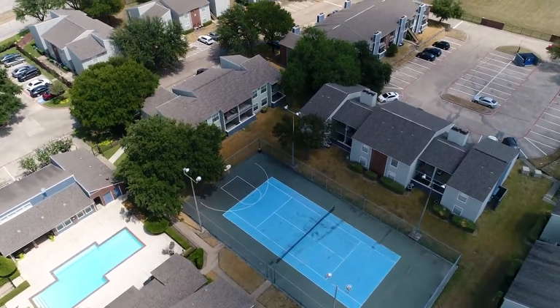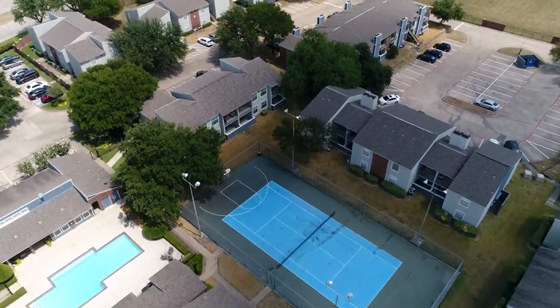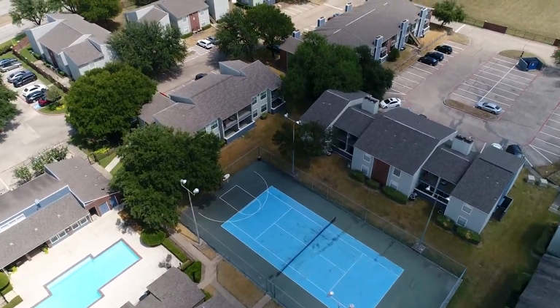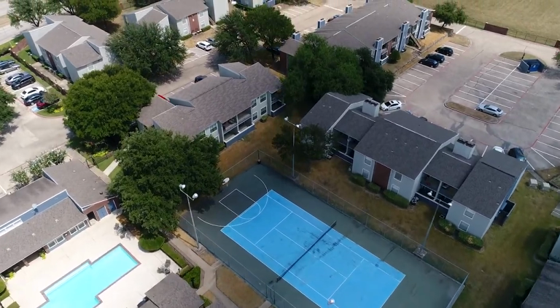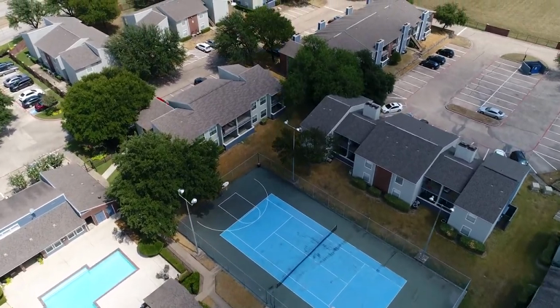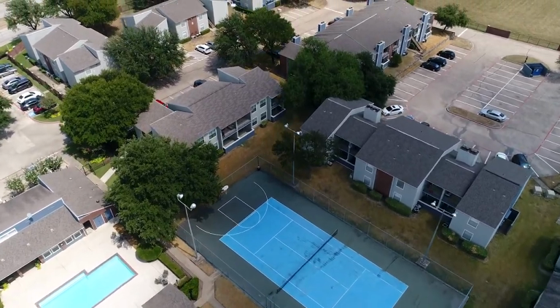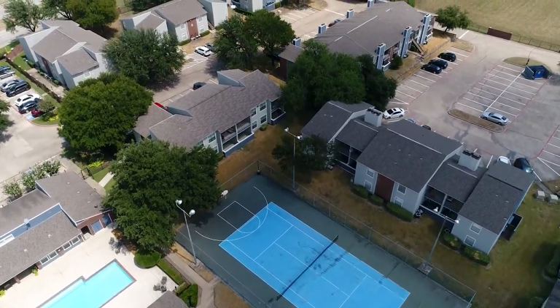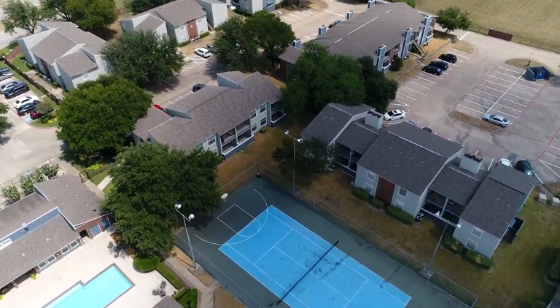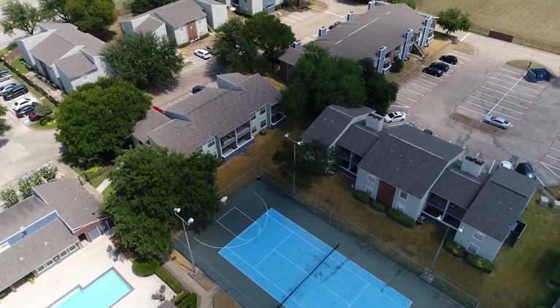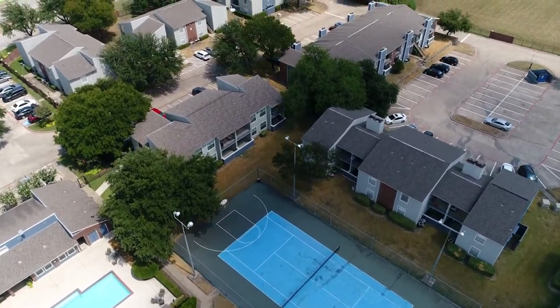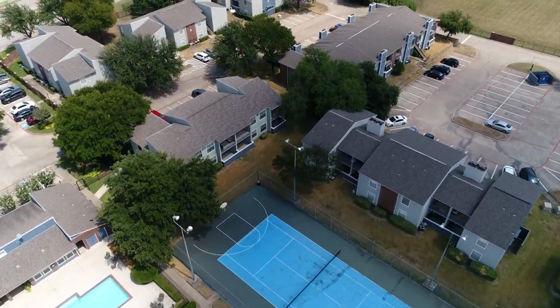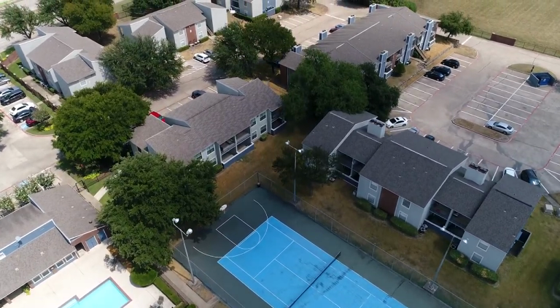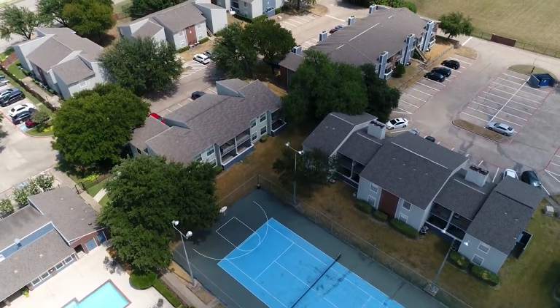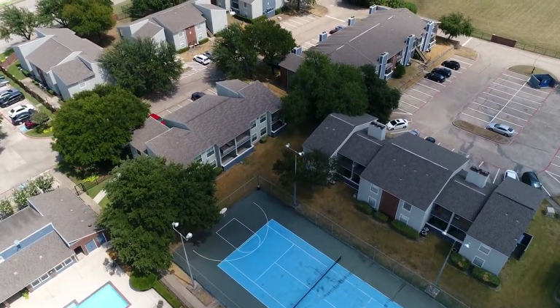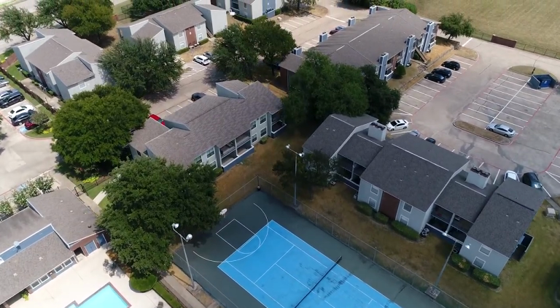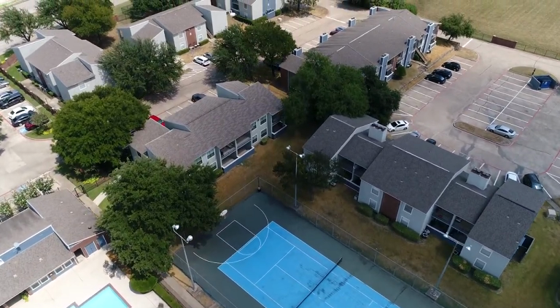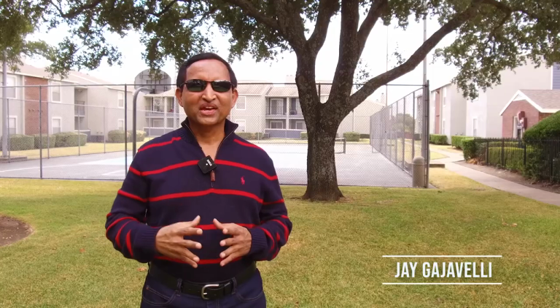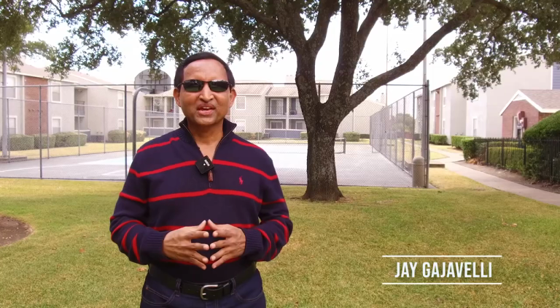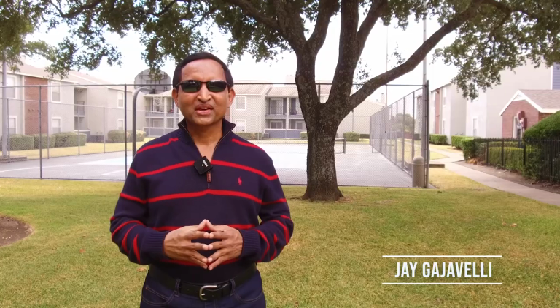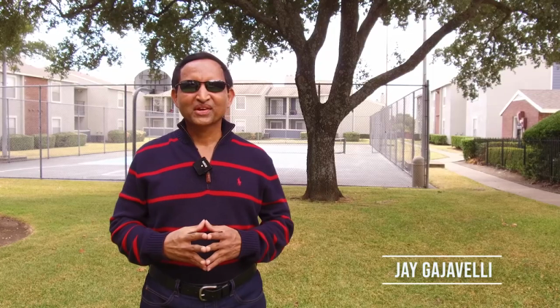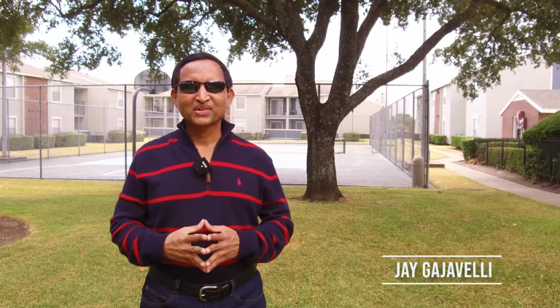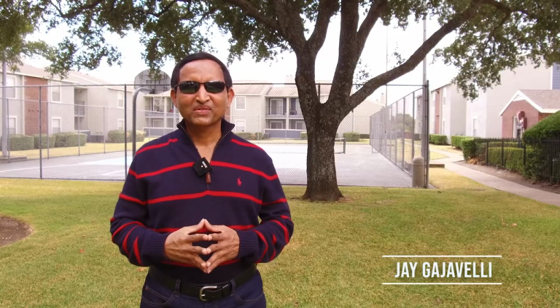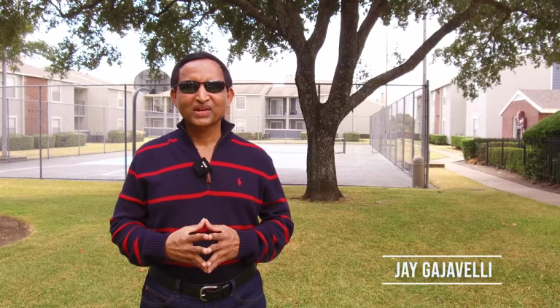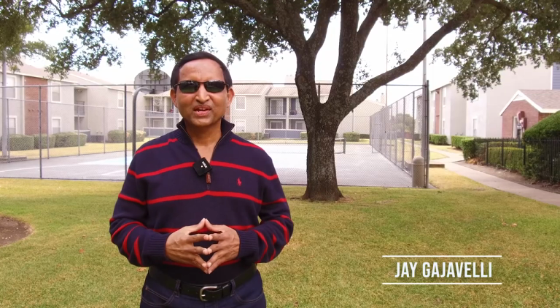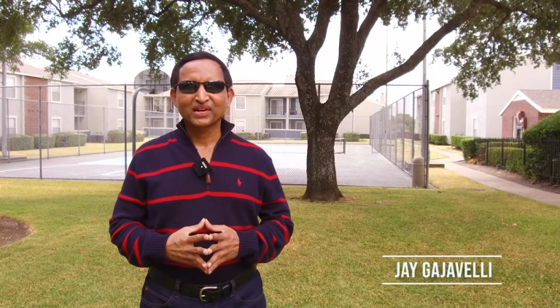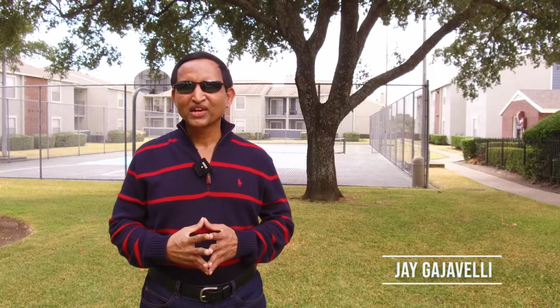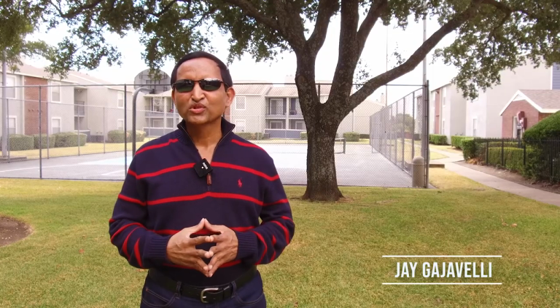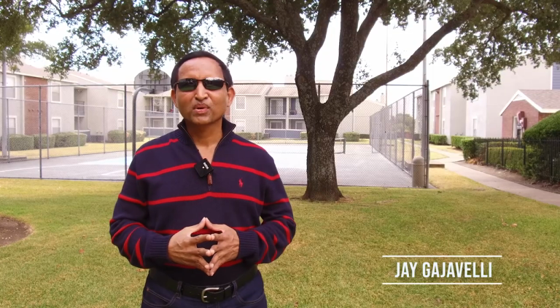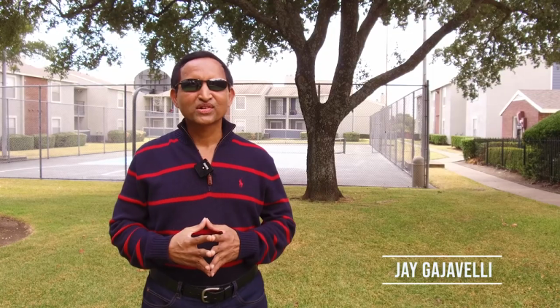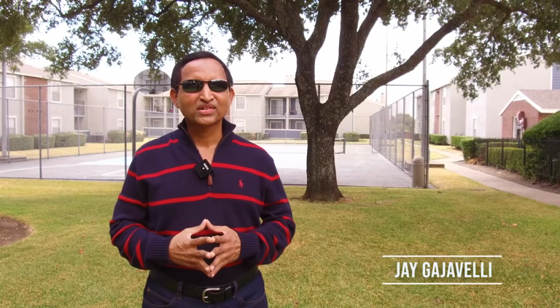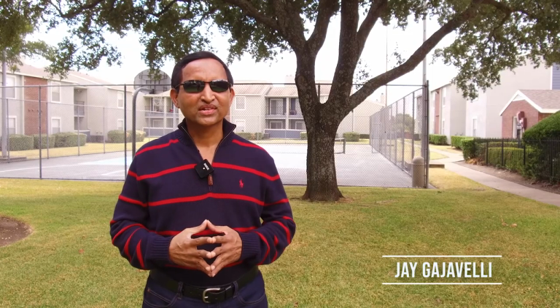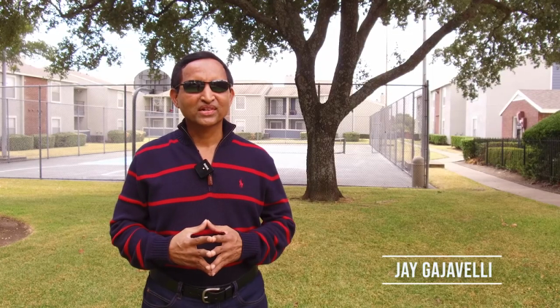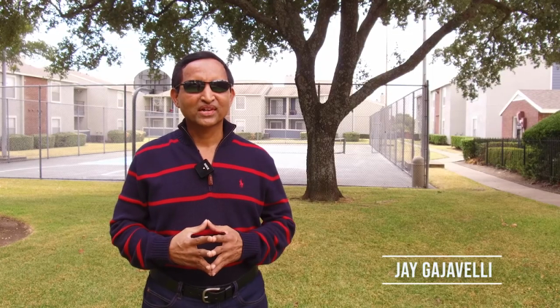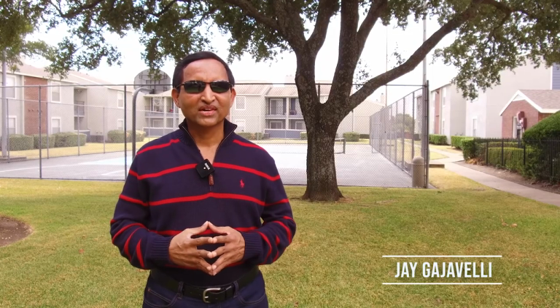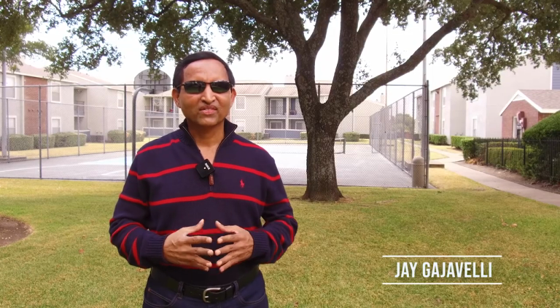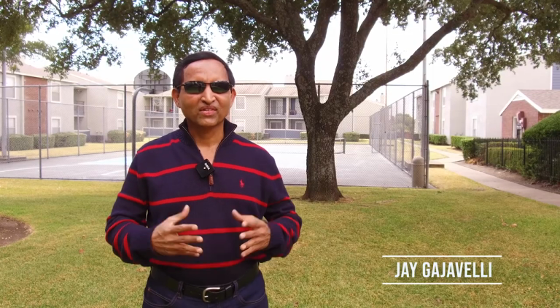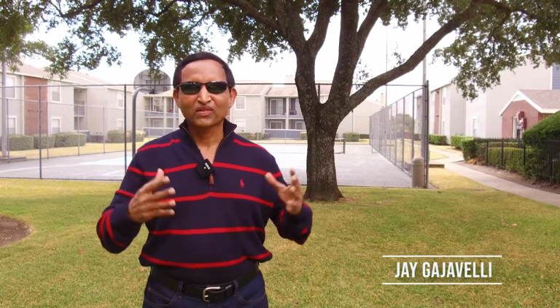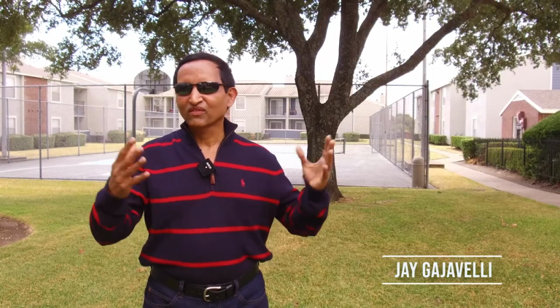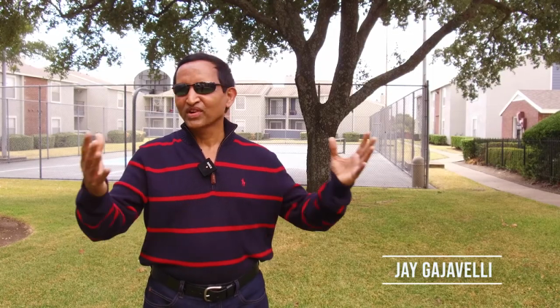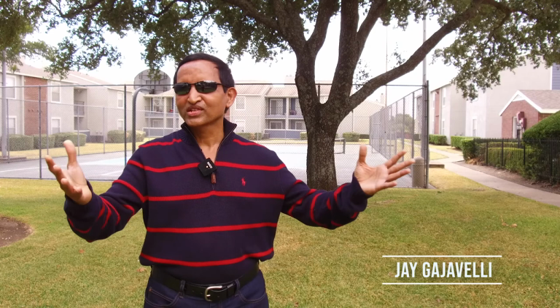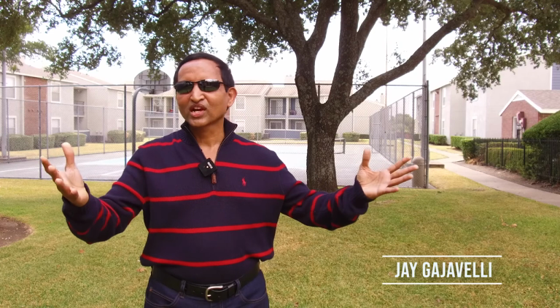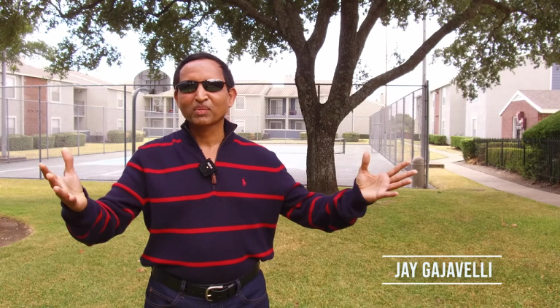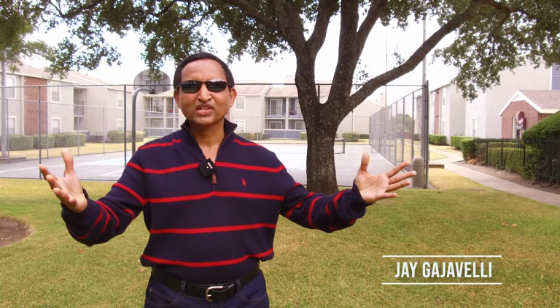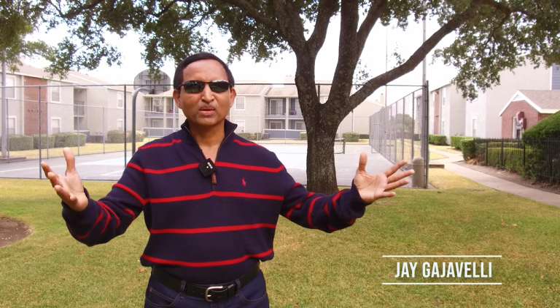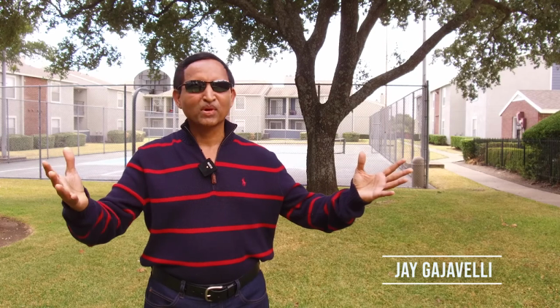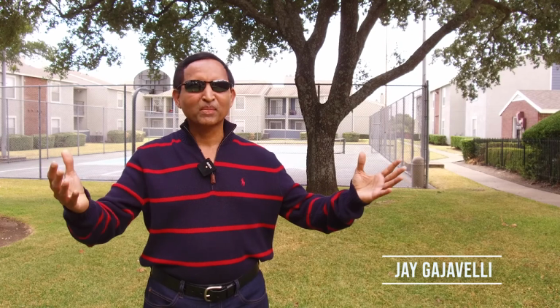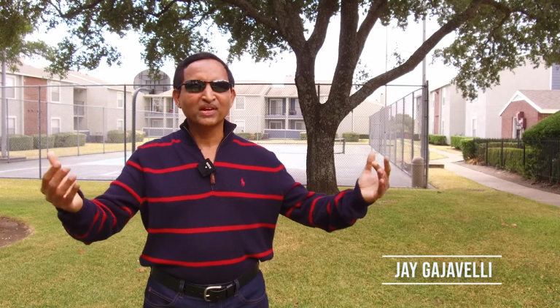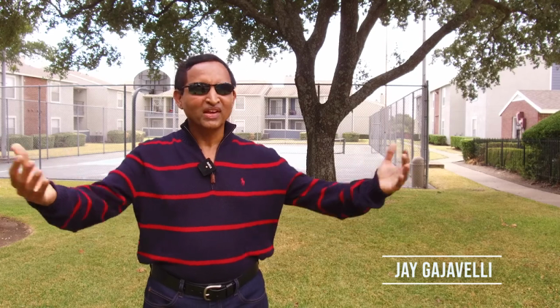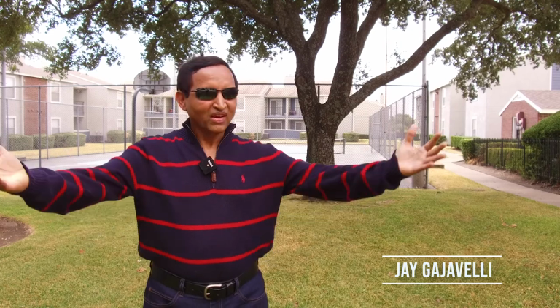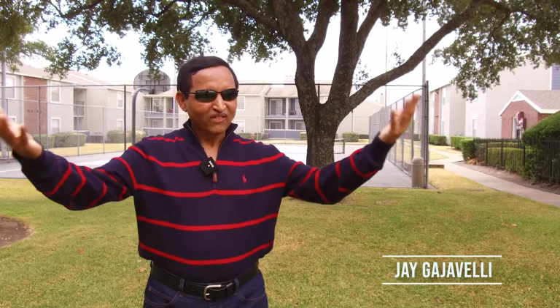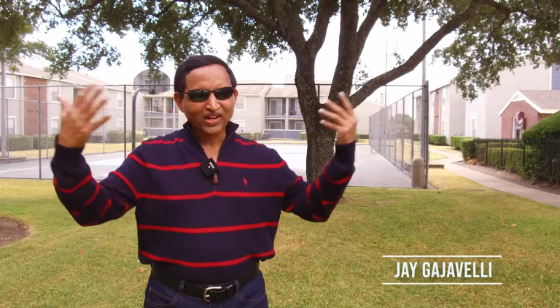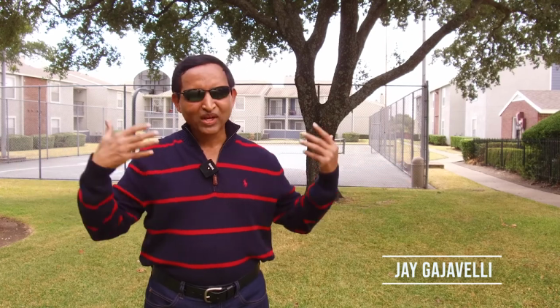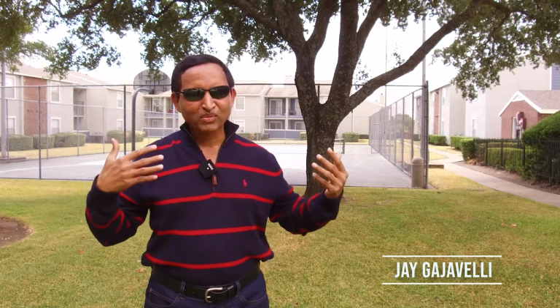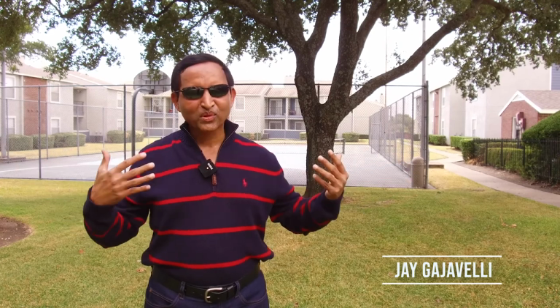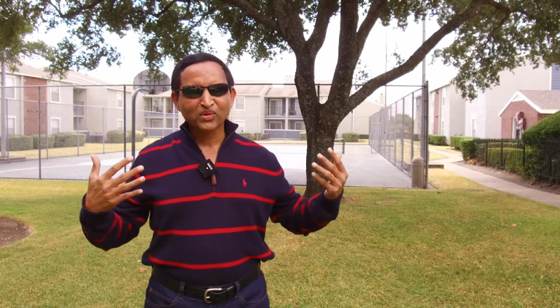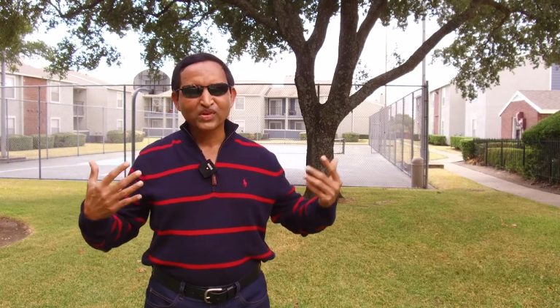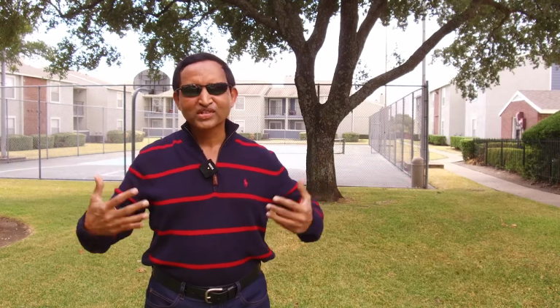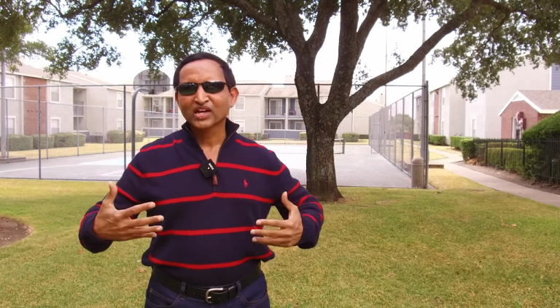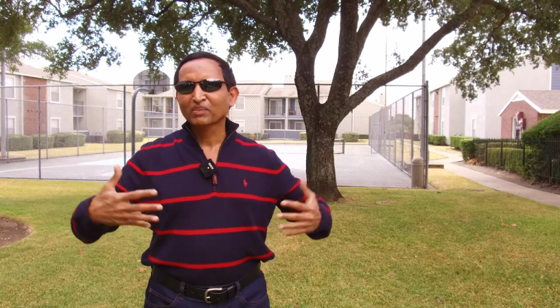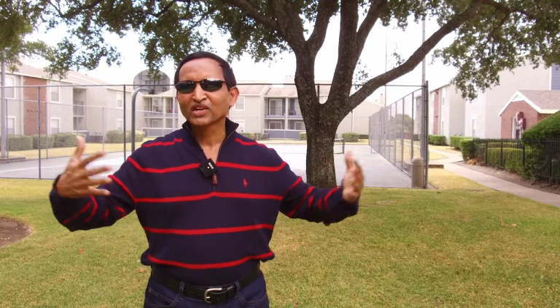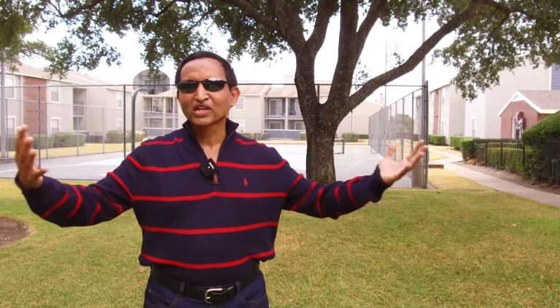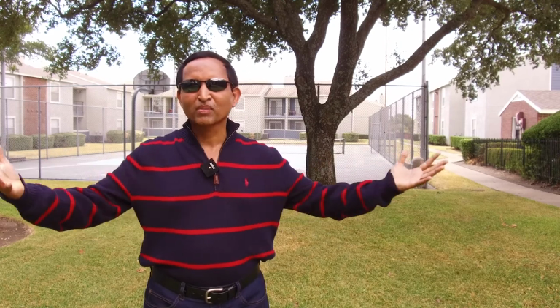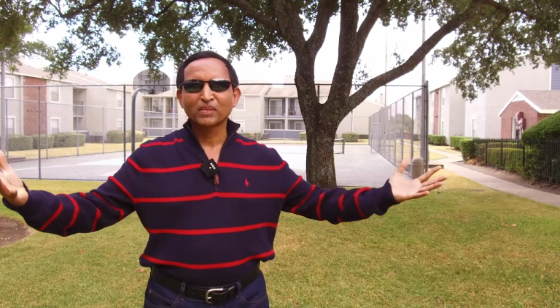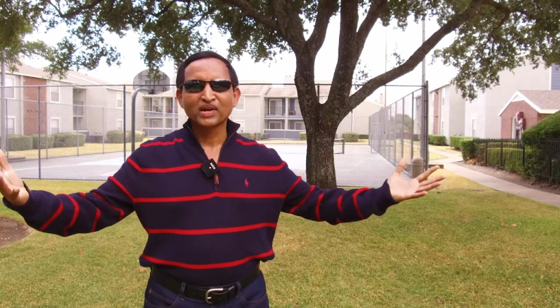Hi everyone. This is Jay Gajovelli, lead sponsor for Windsong Place Apartment. Welcome to Windsong Place Apartment.